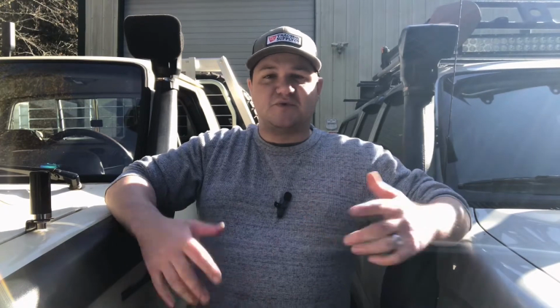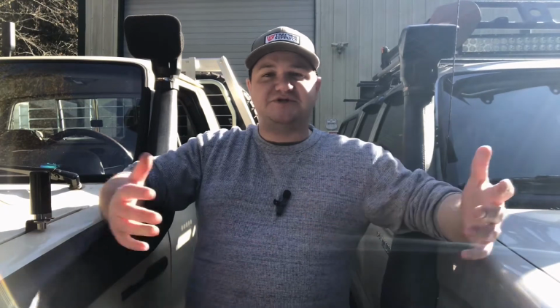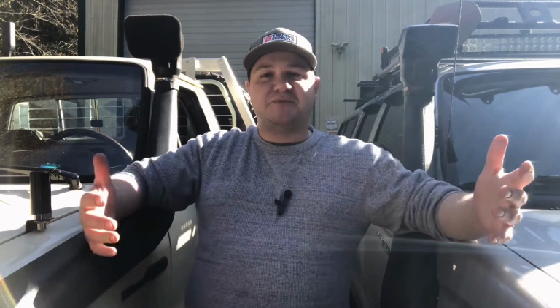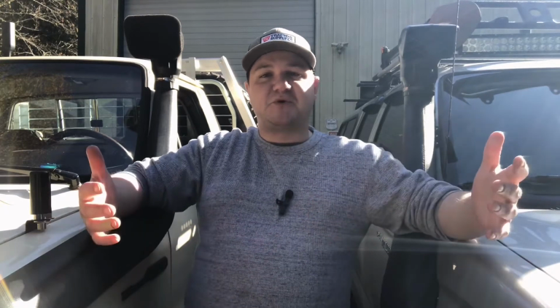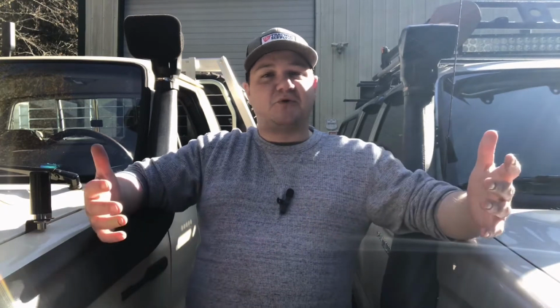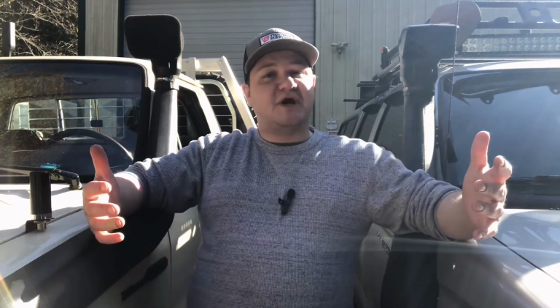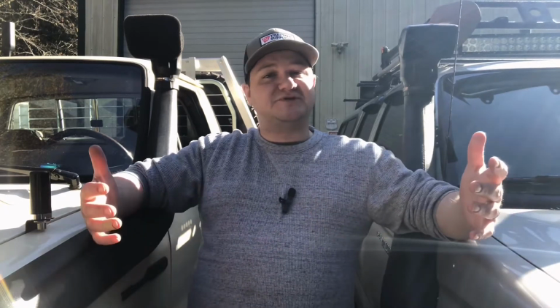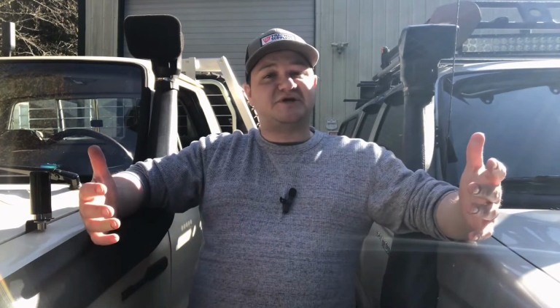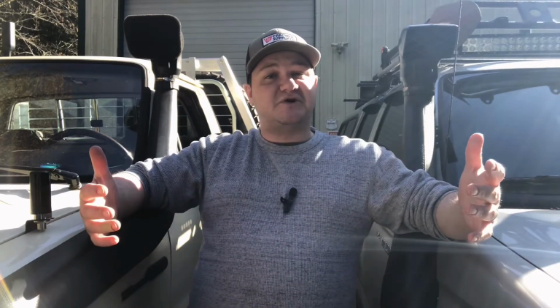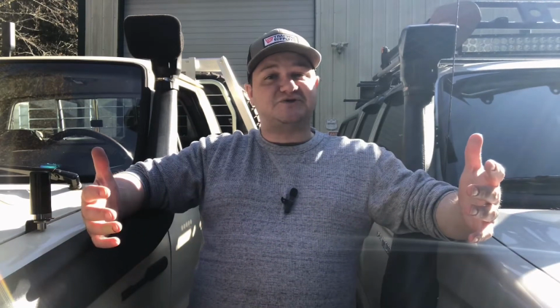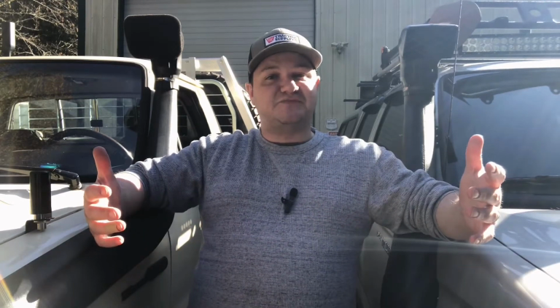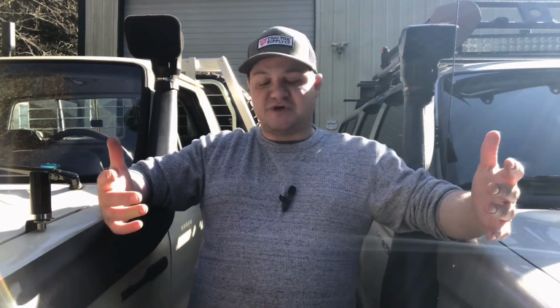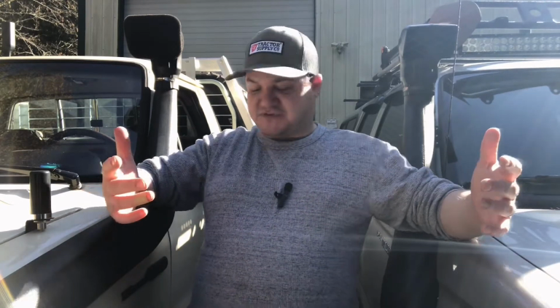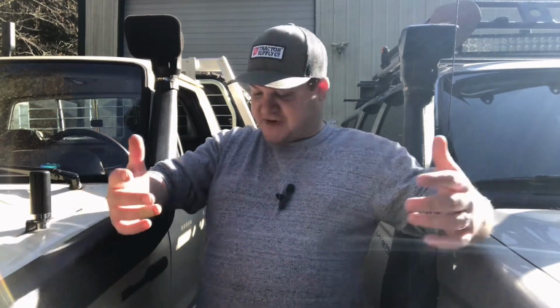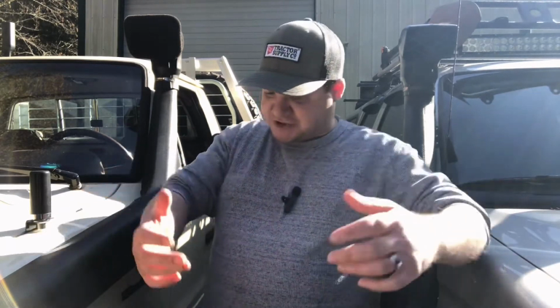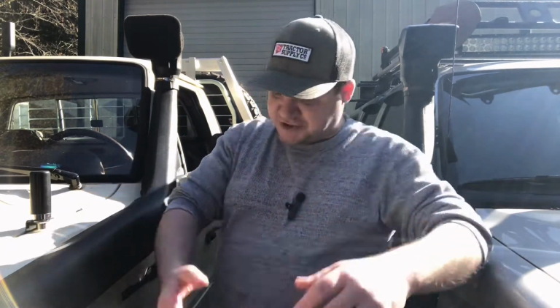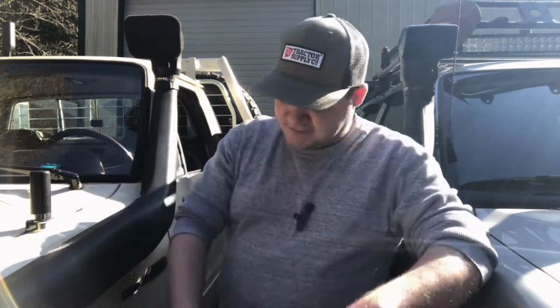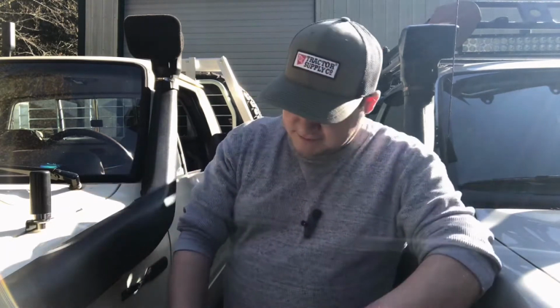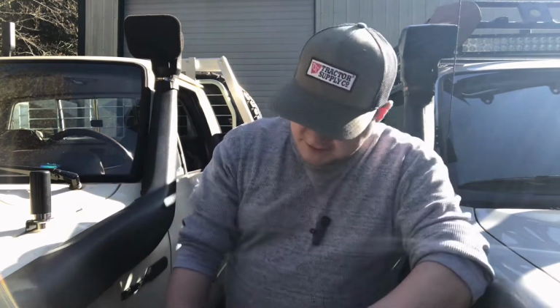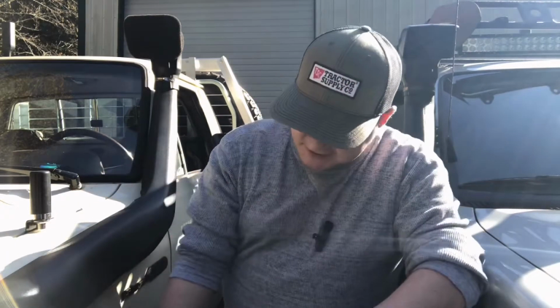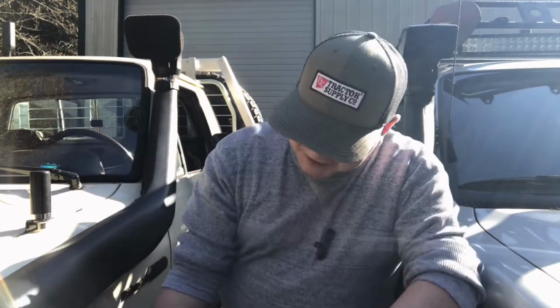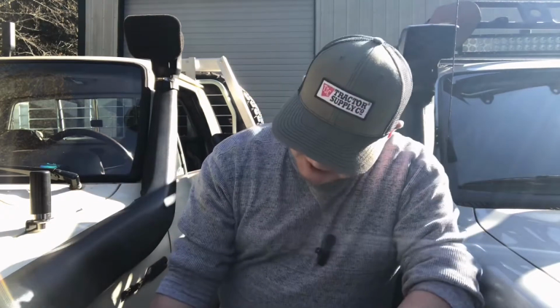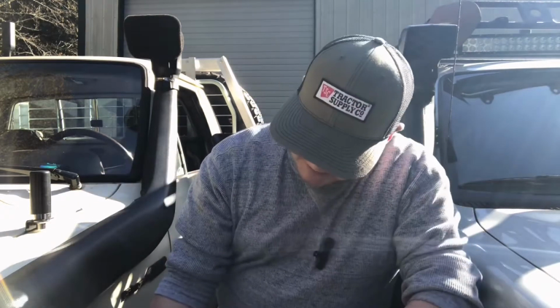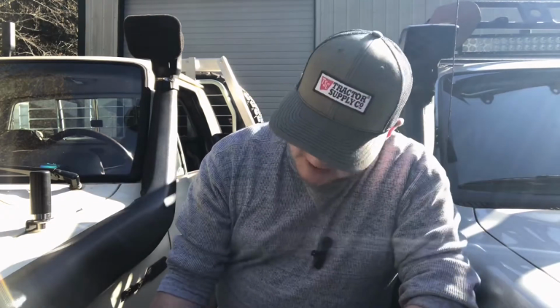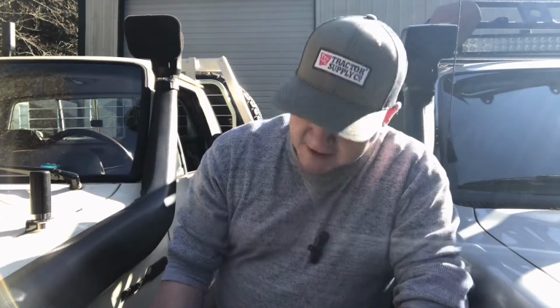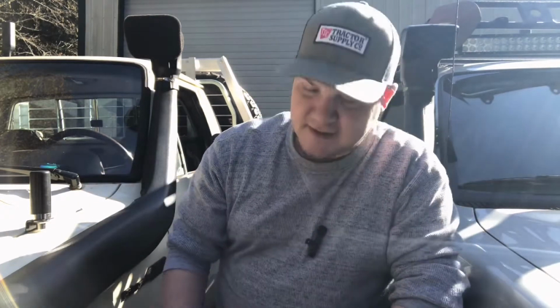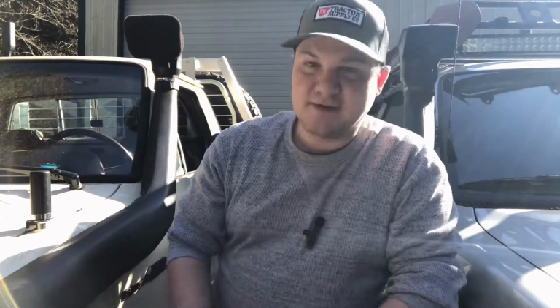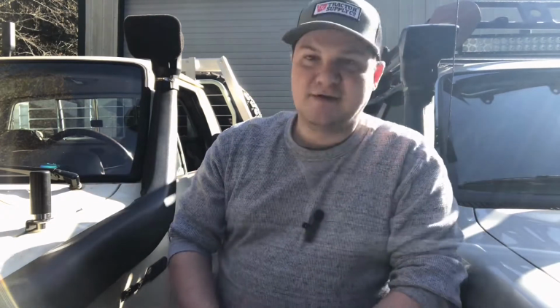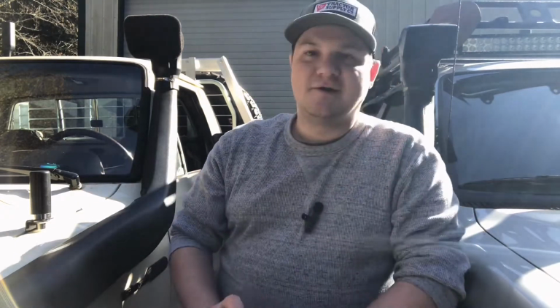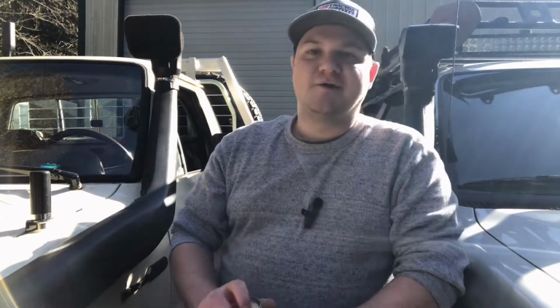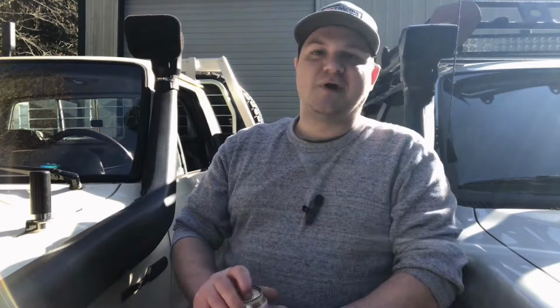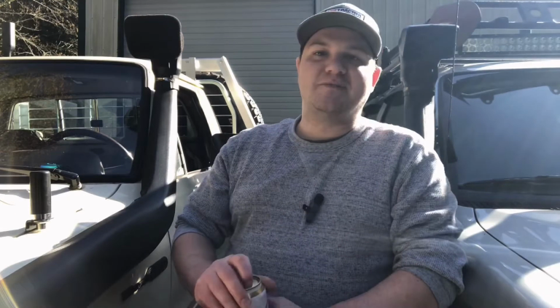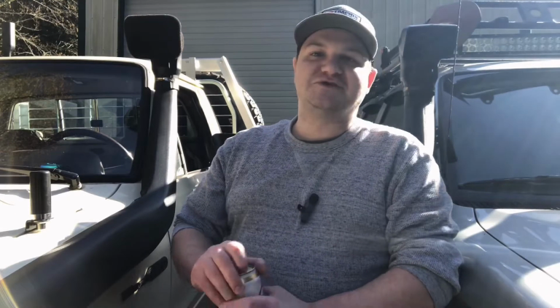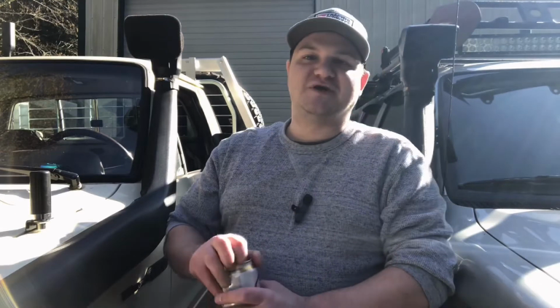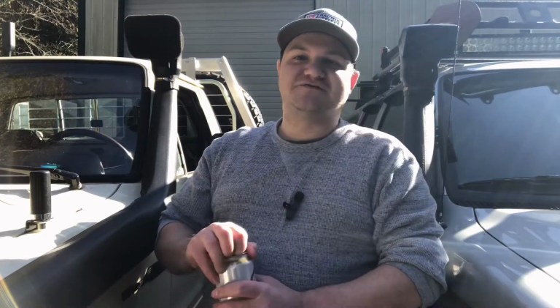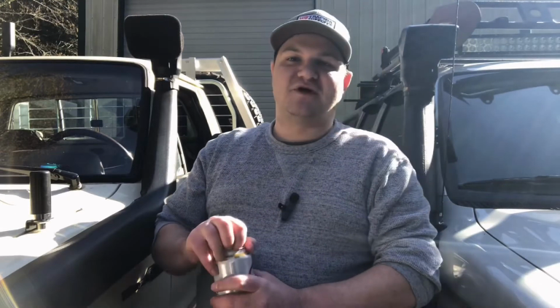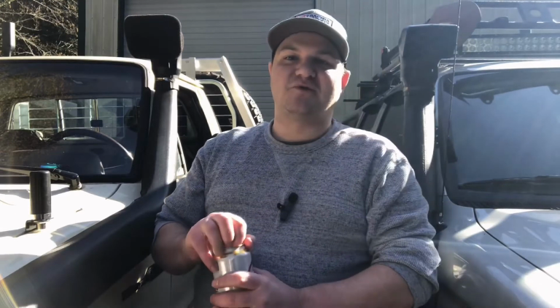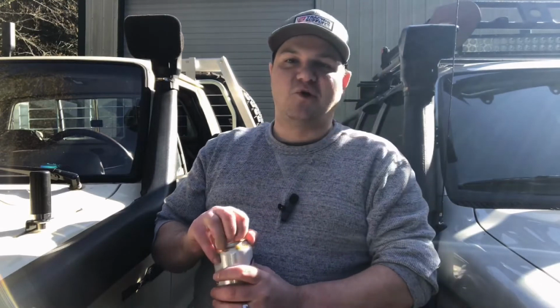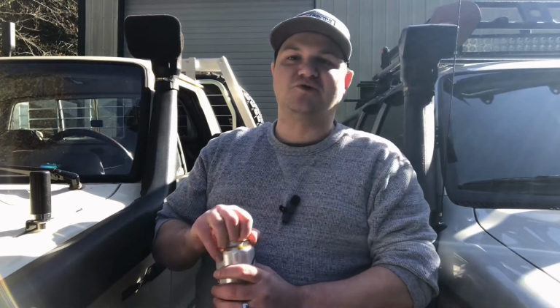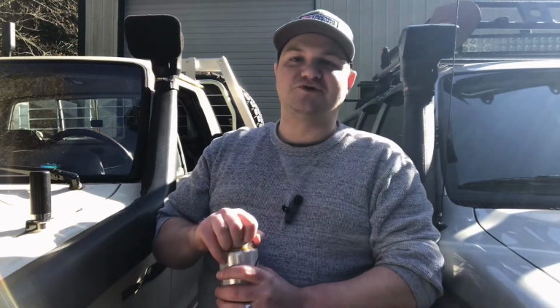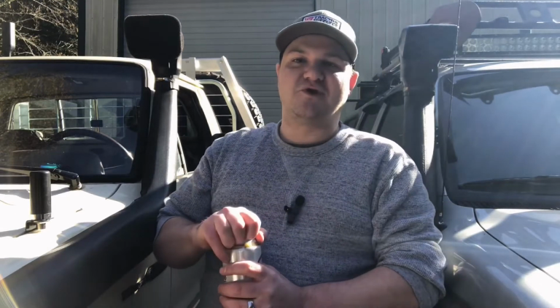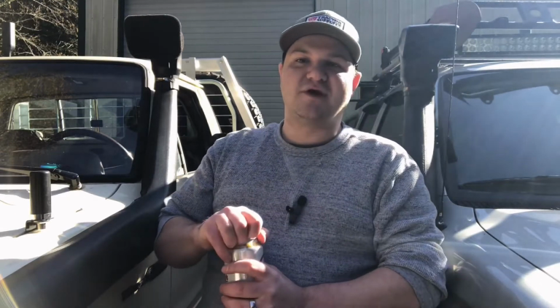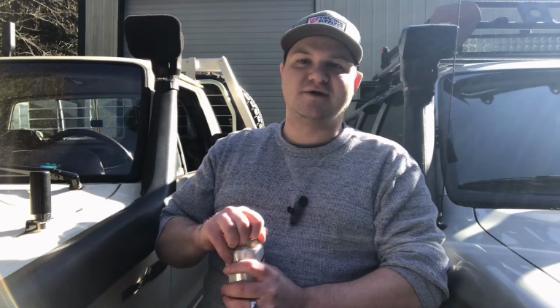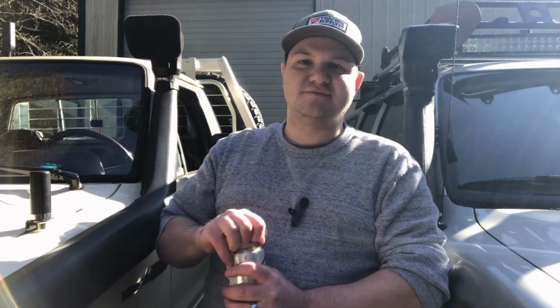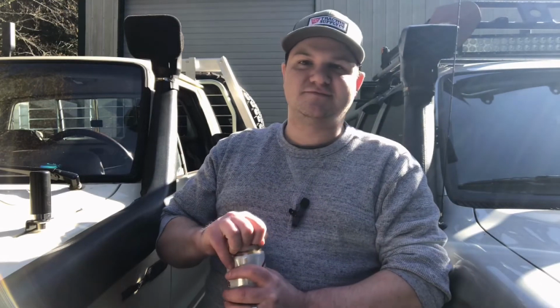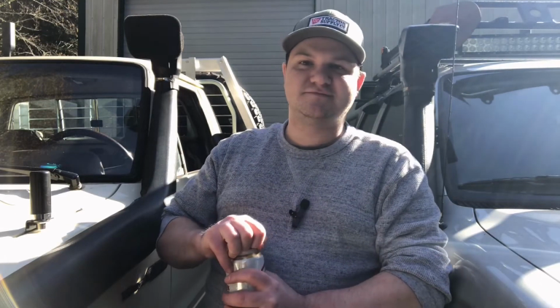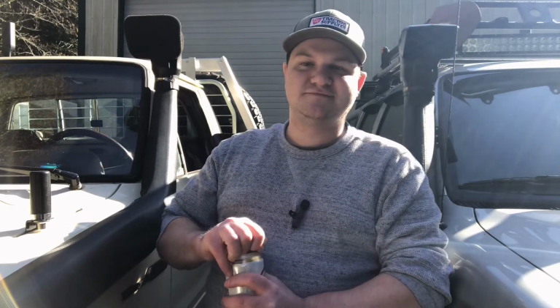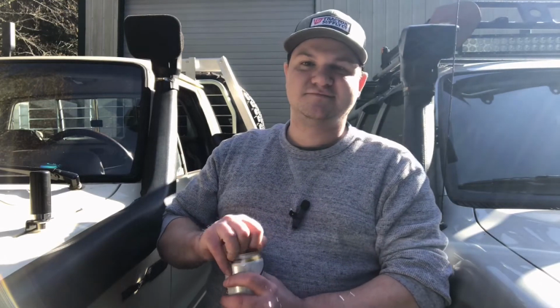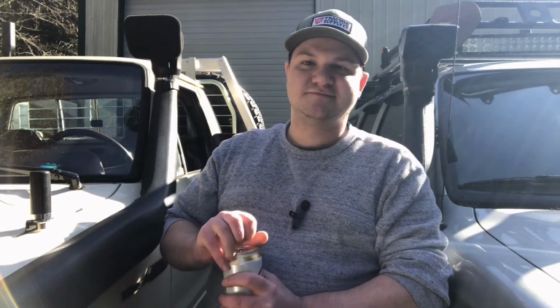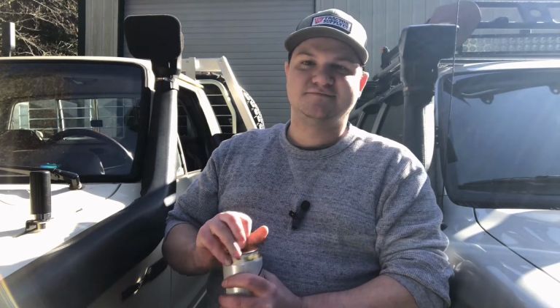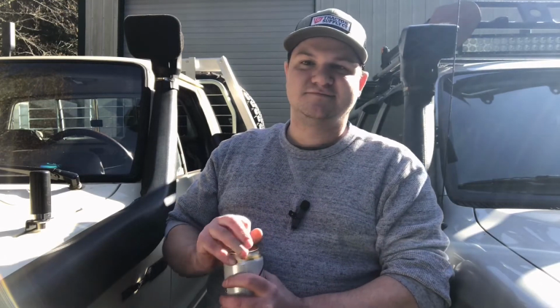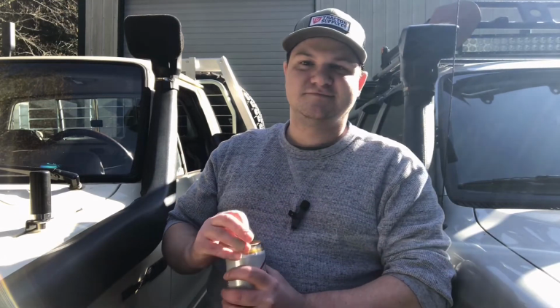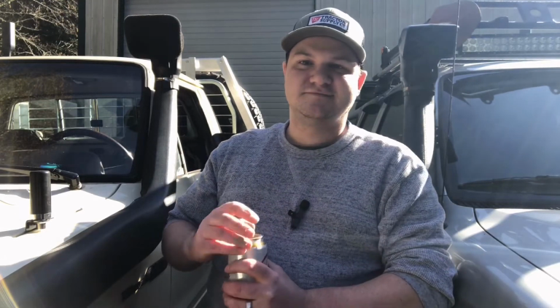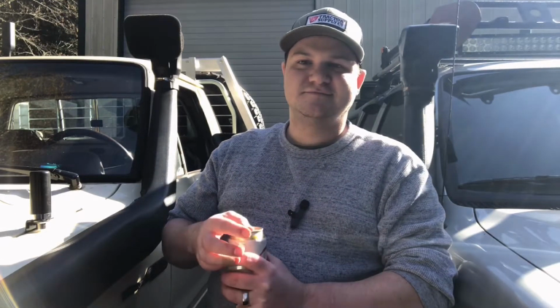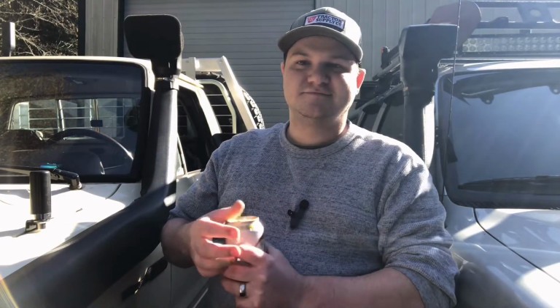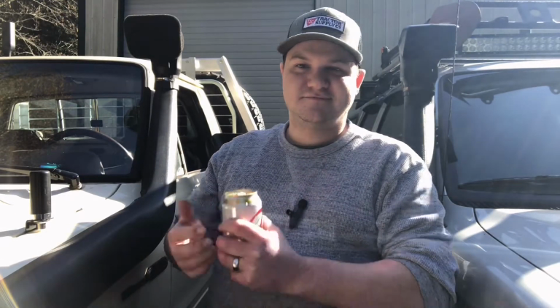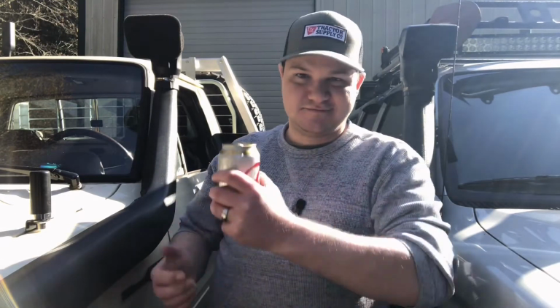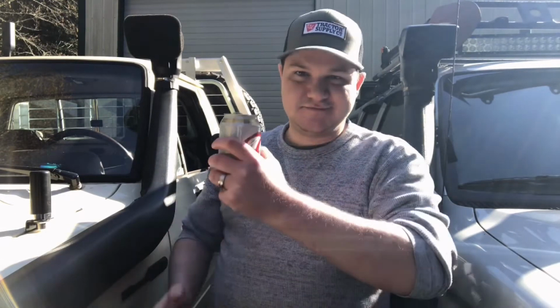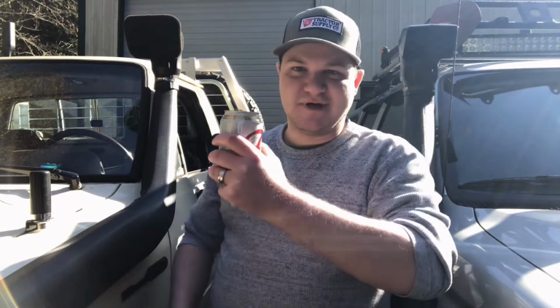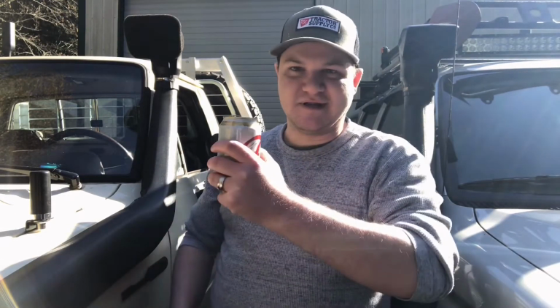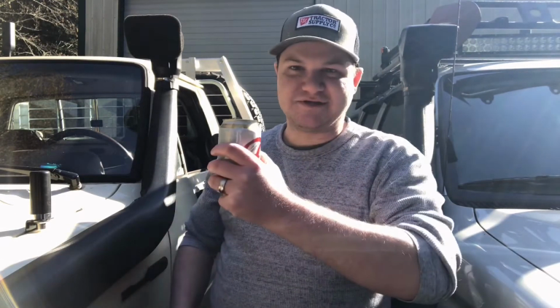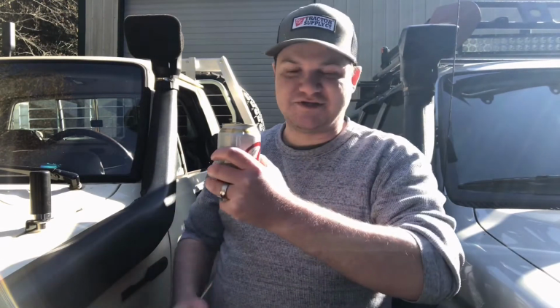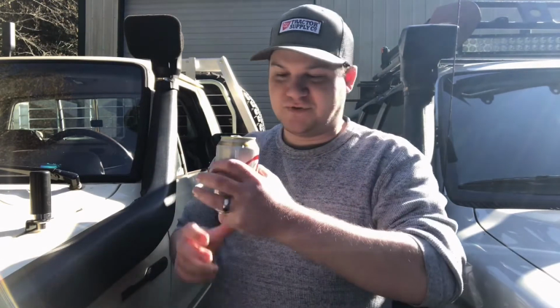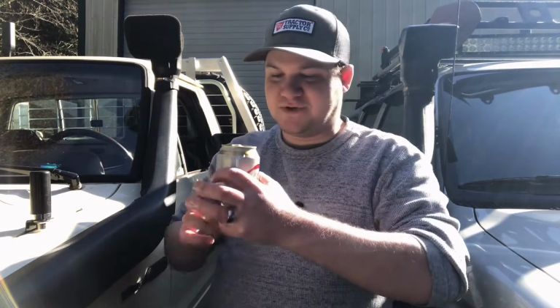So in typical Guns, Gears and Beers fashion, sit back and grab yourself something cold to drink. And let's do it.